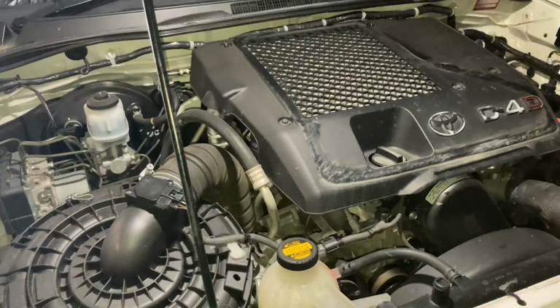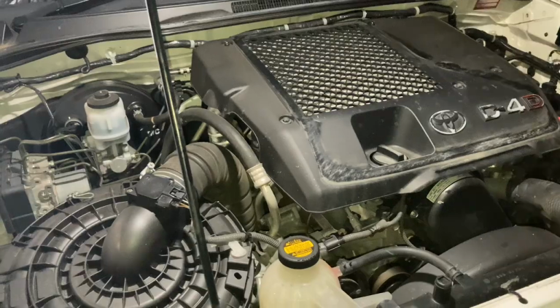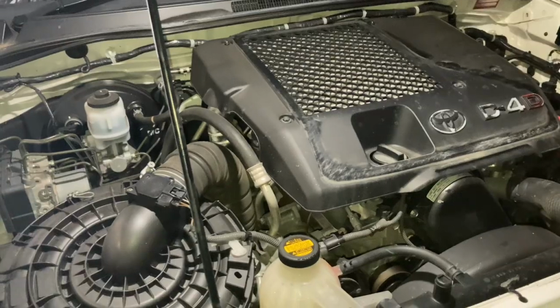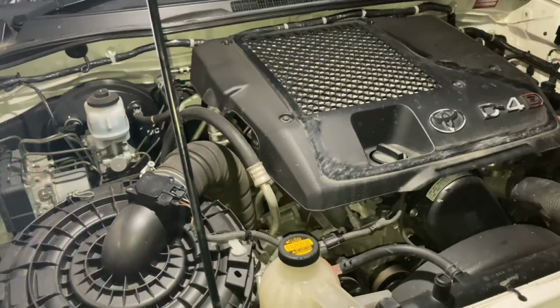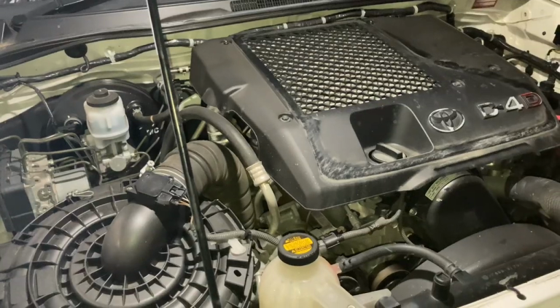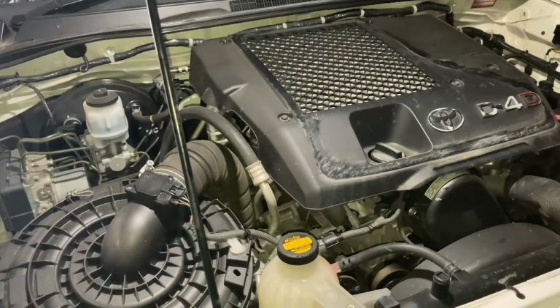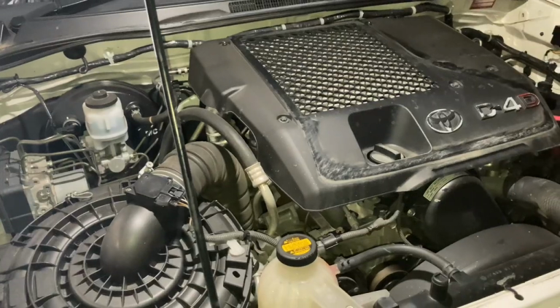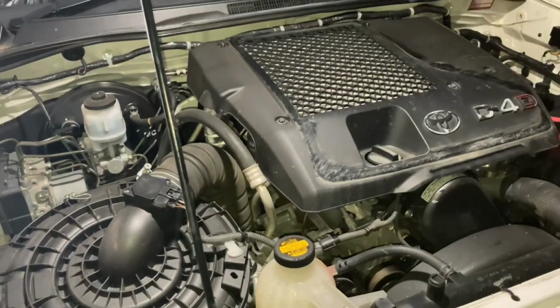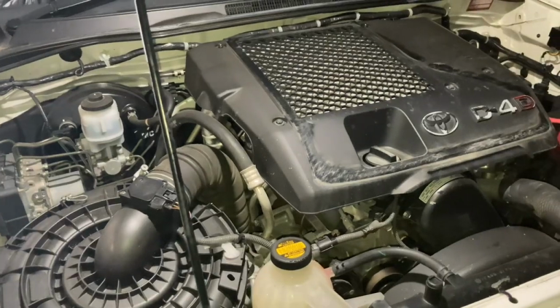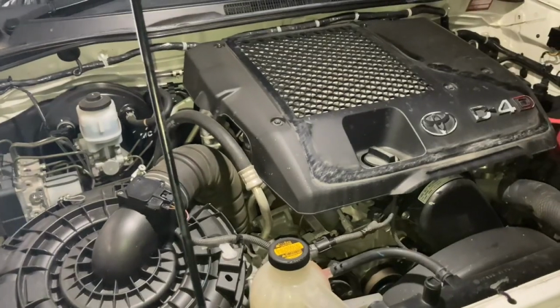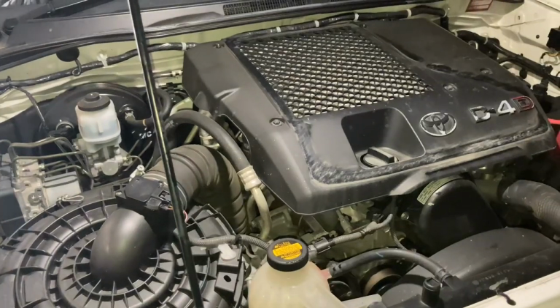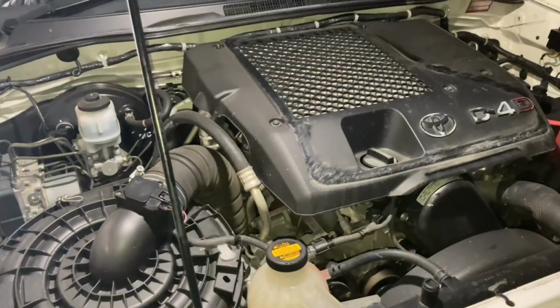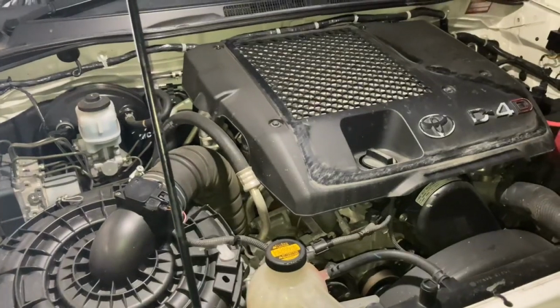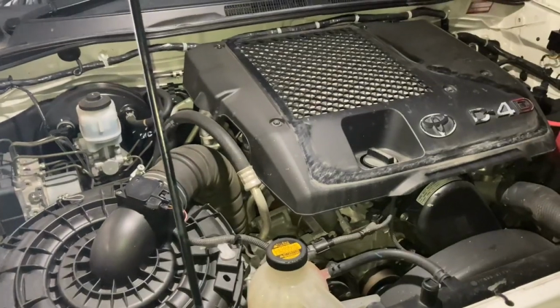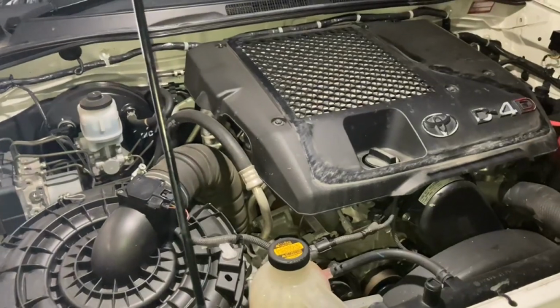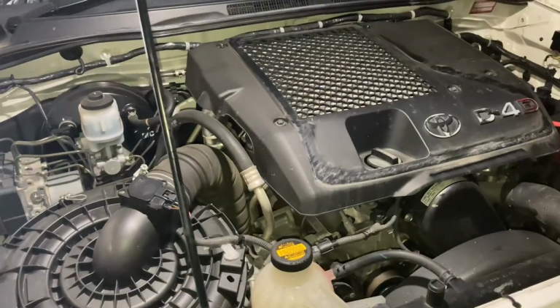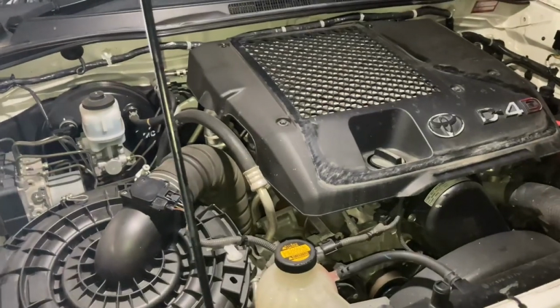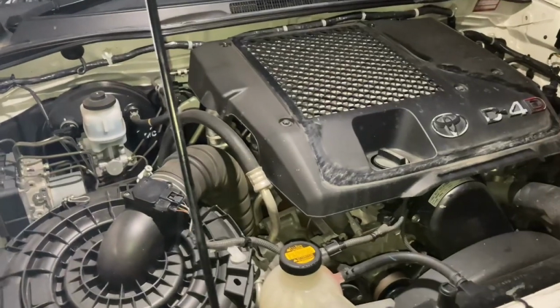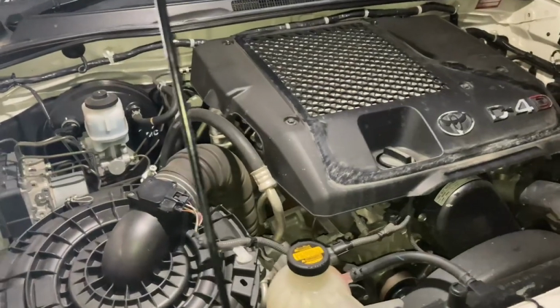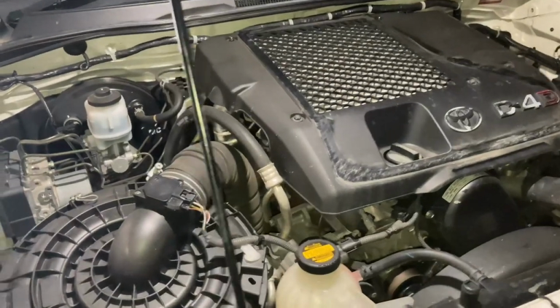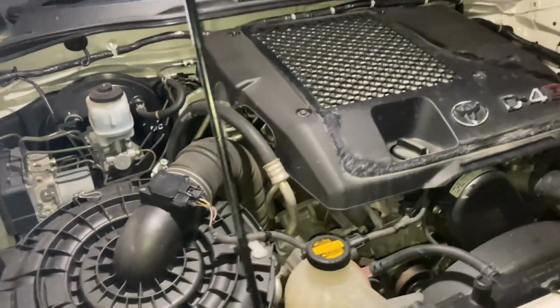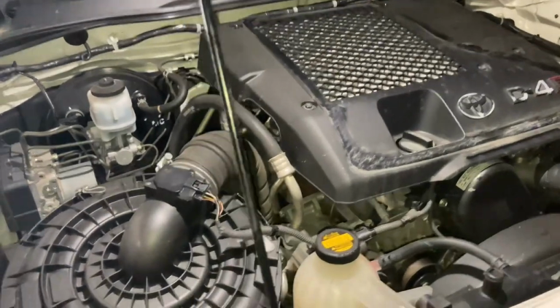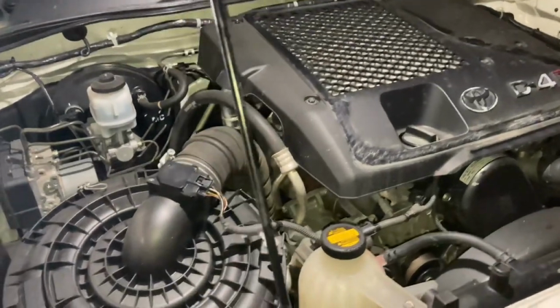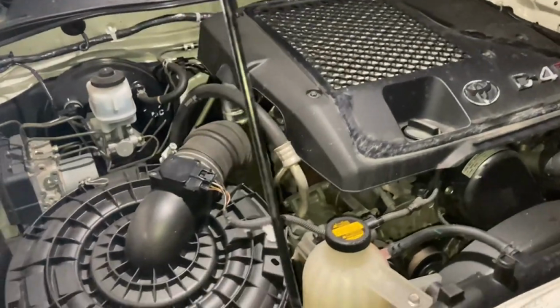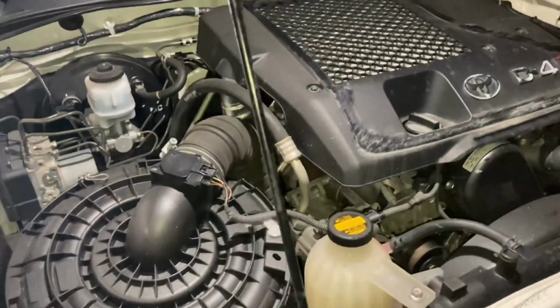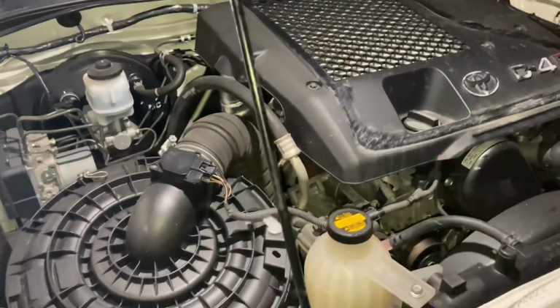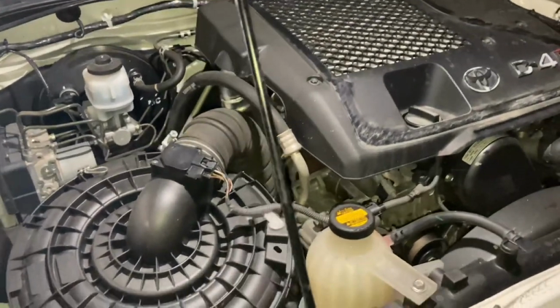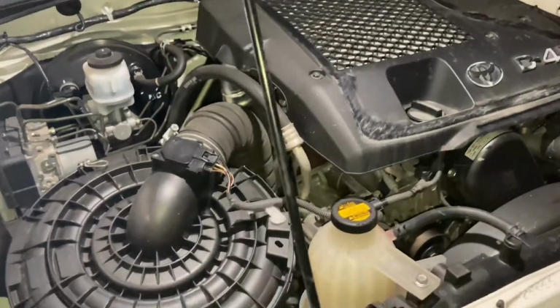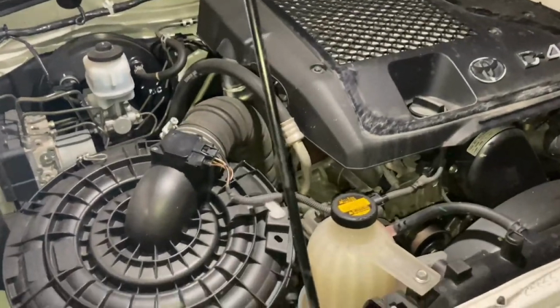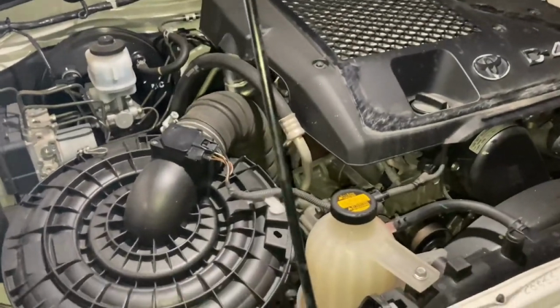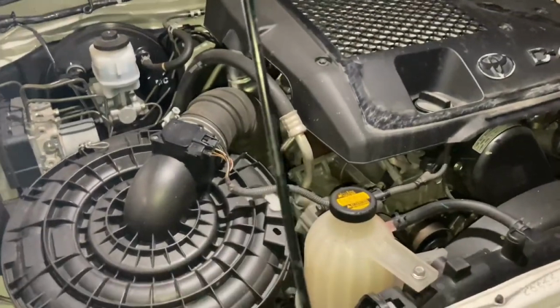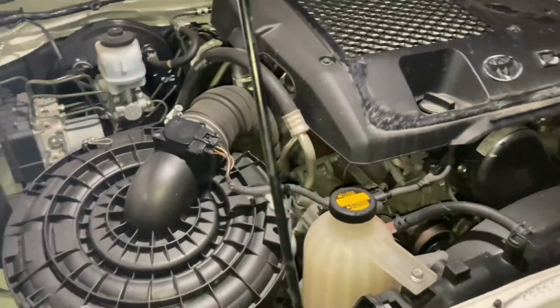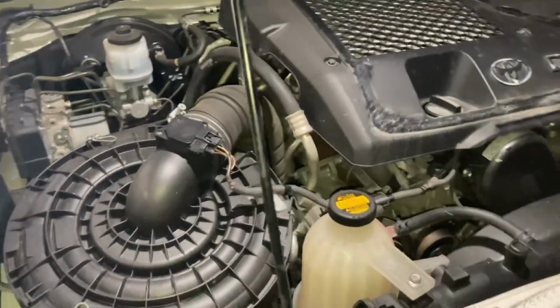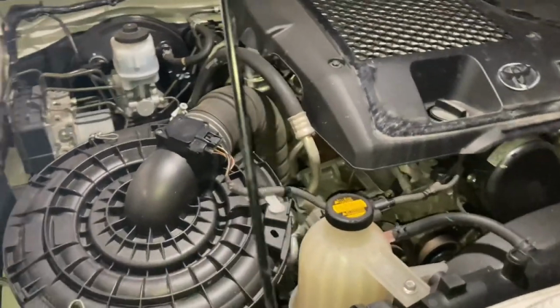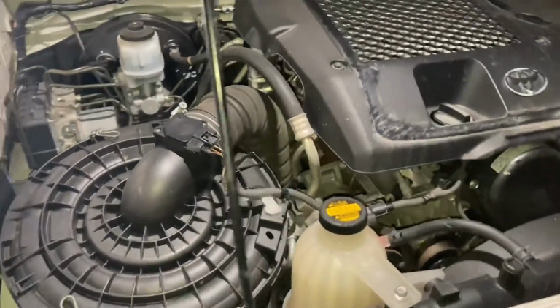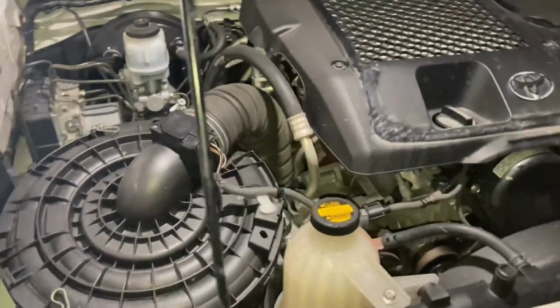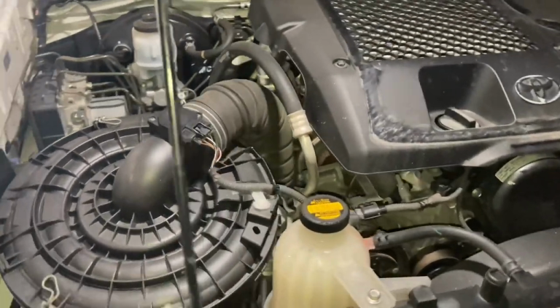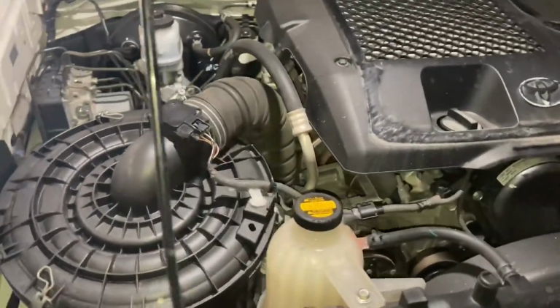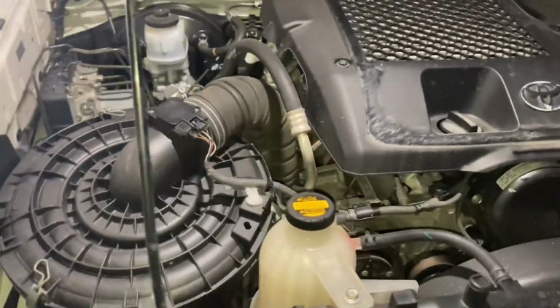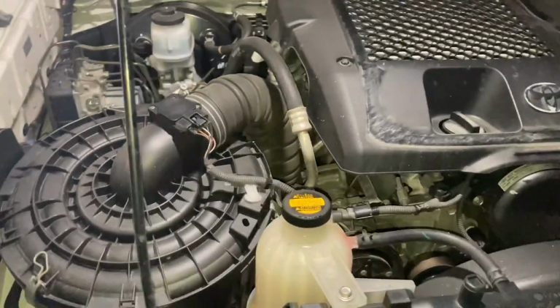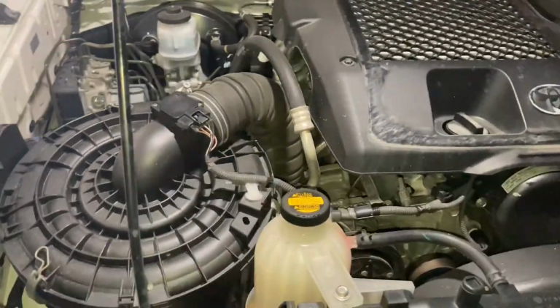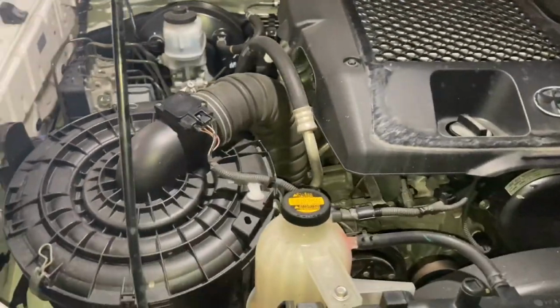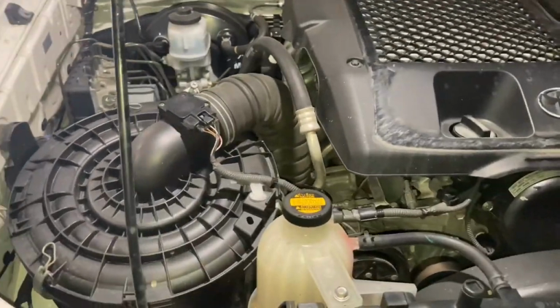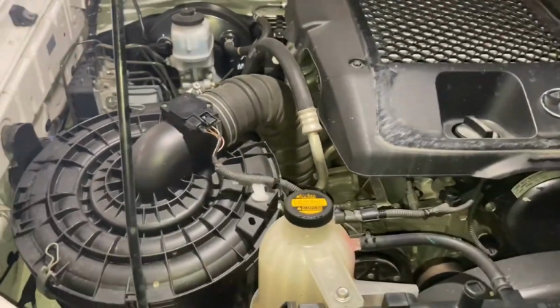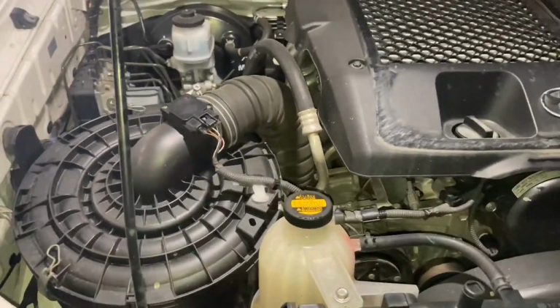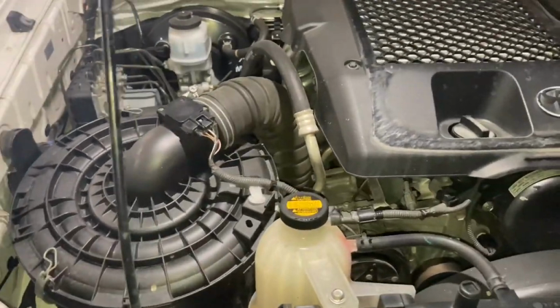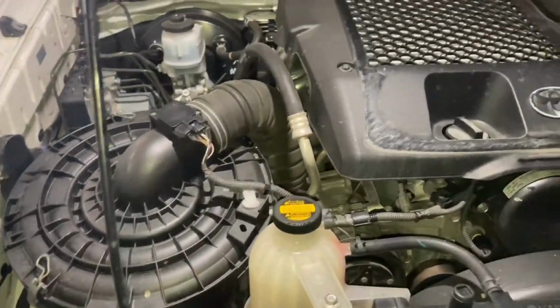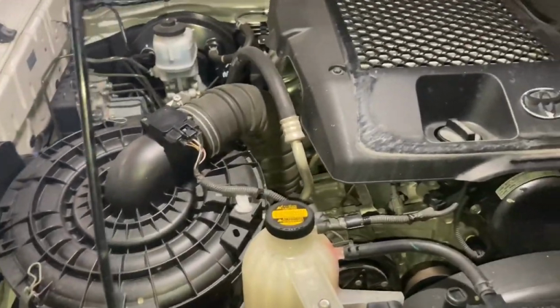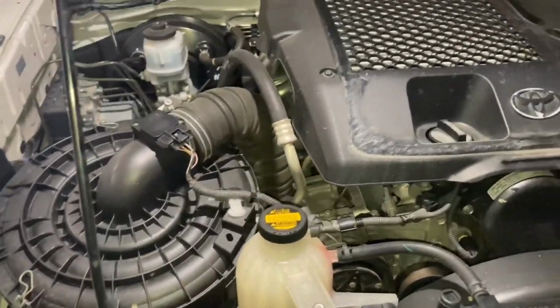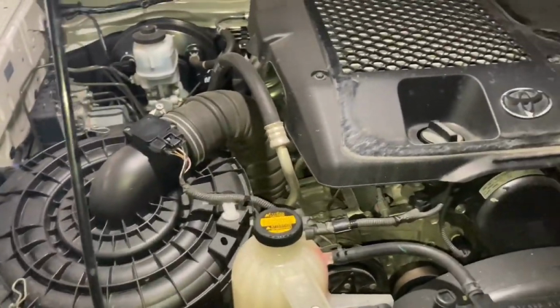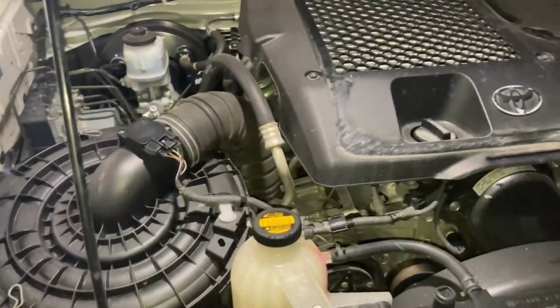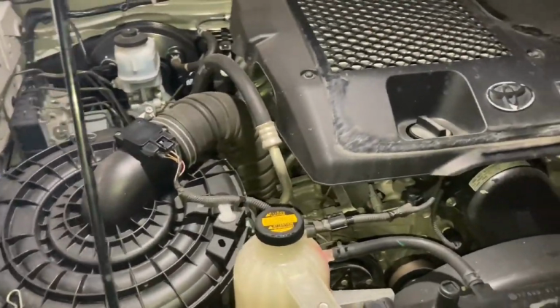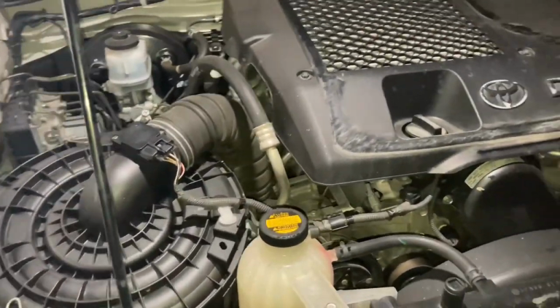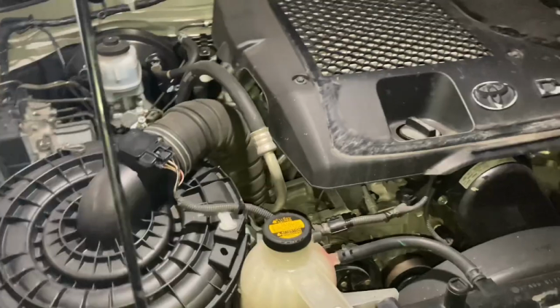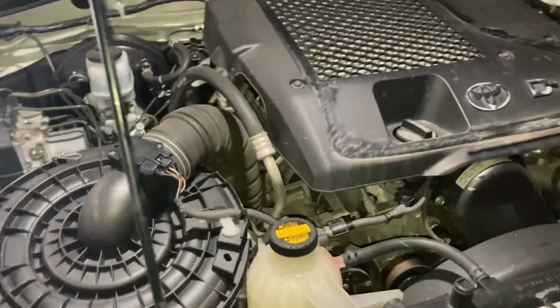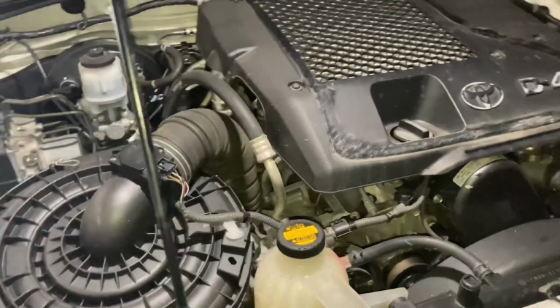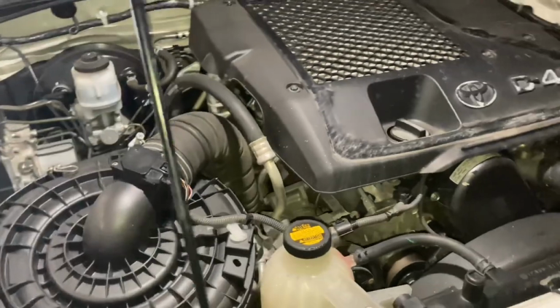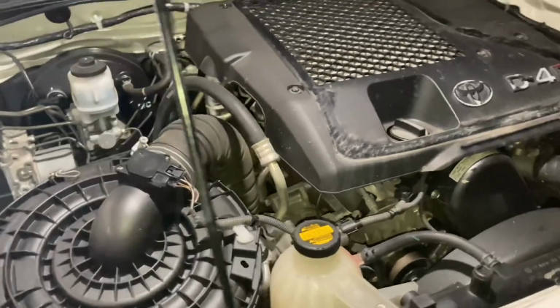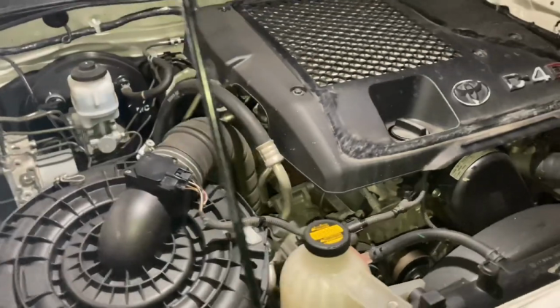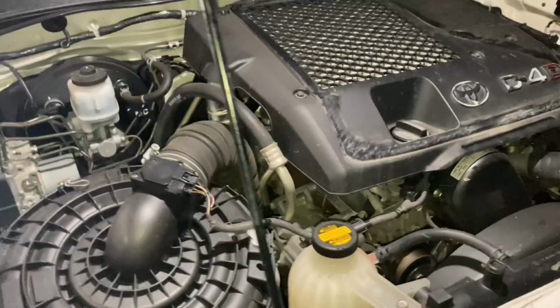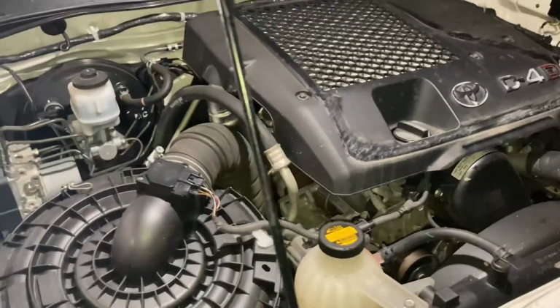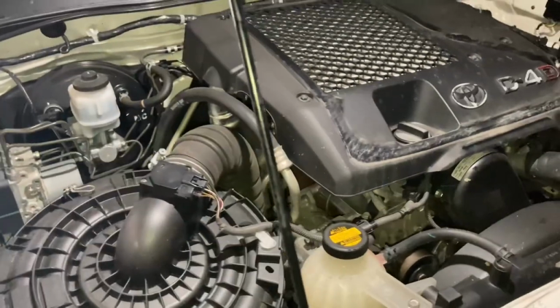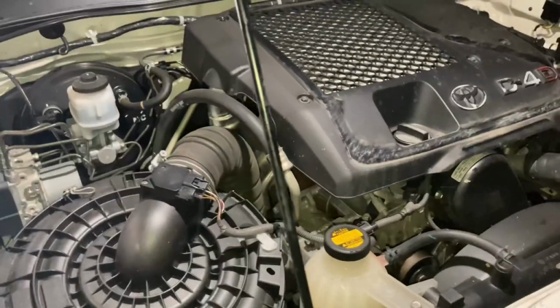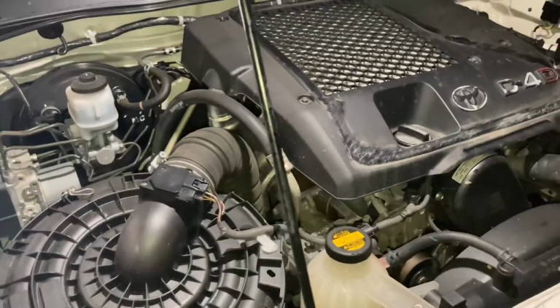Hey people, we're going to put in the best value for money air filter — well, best value for money for some people, depending on what your use is.